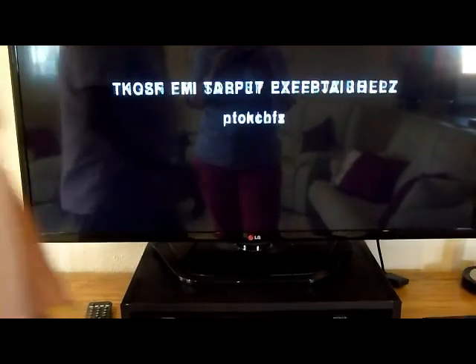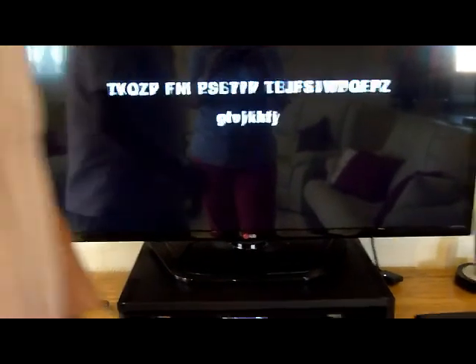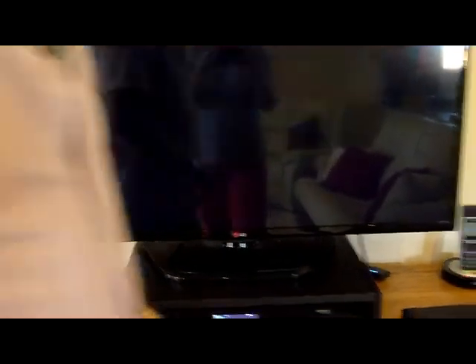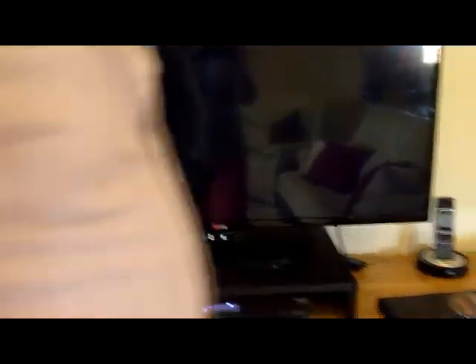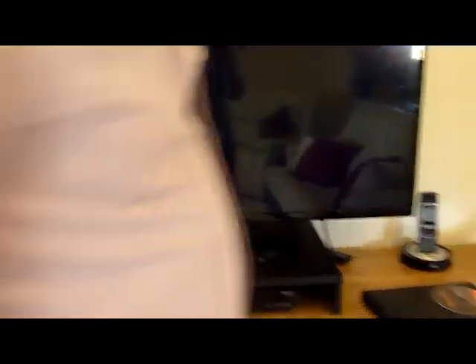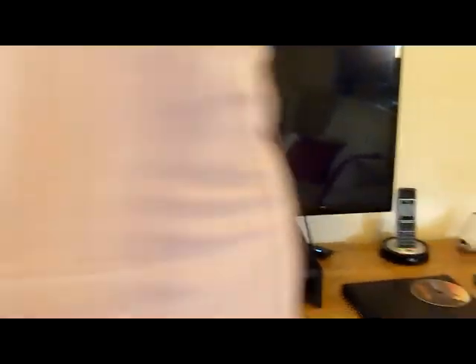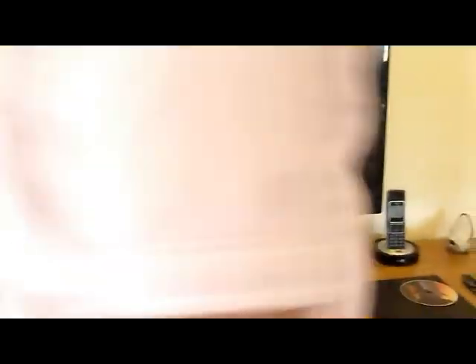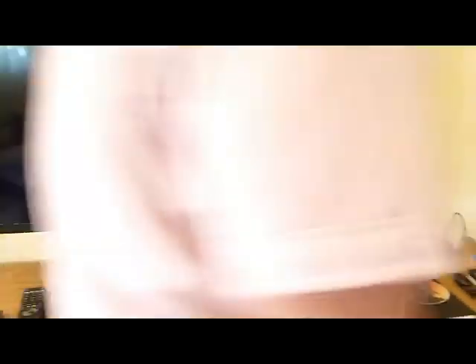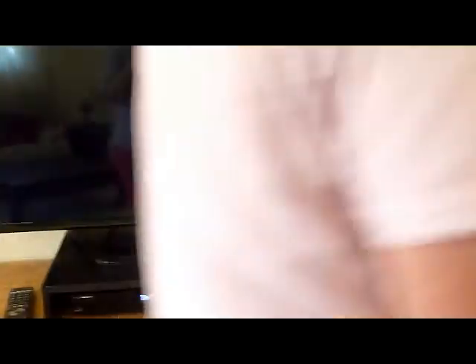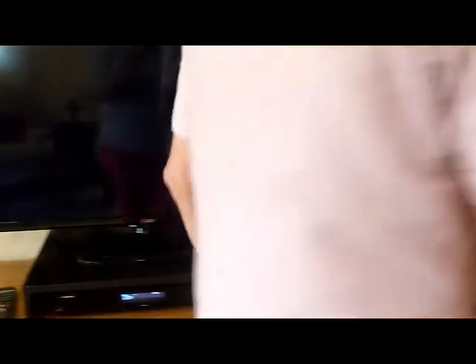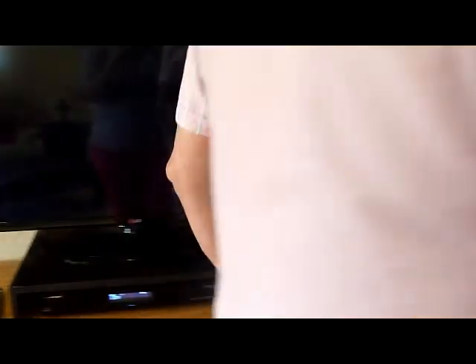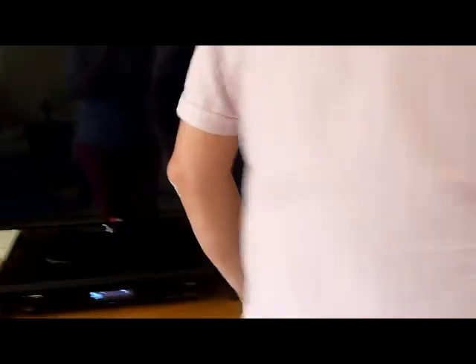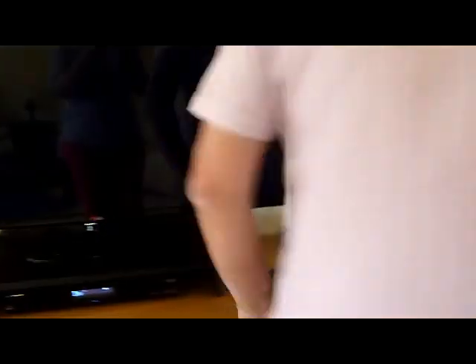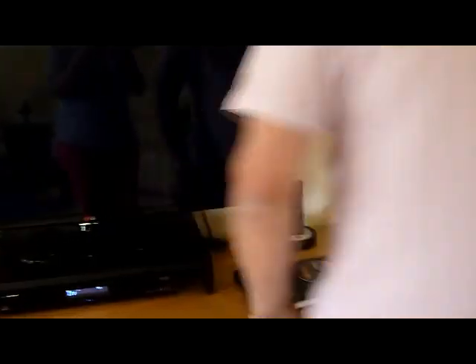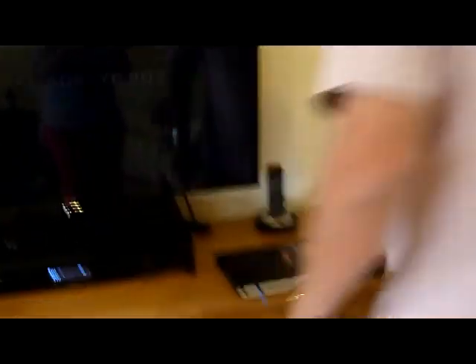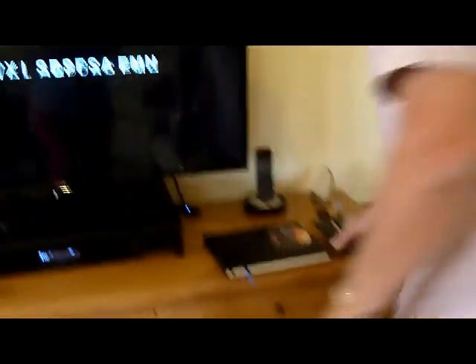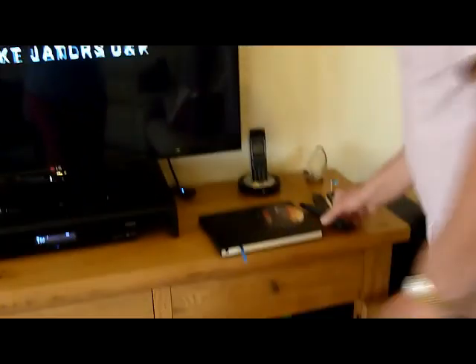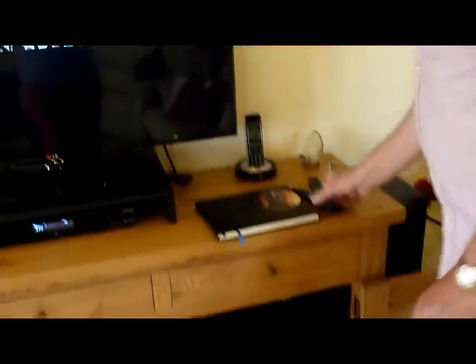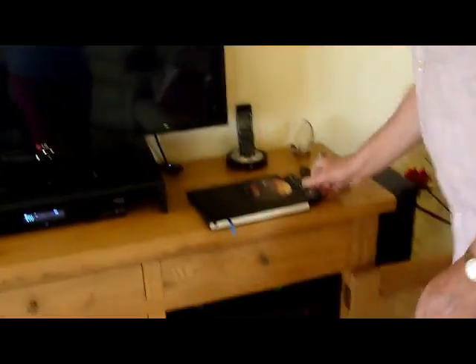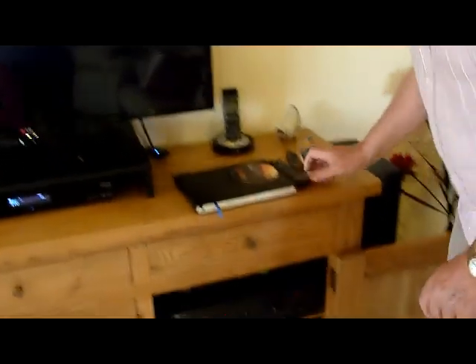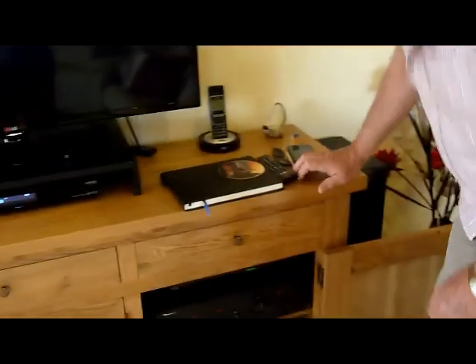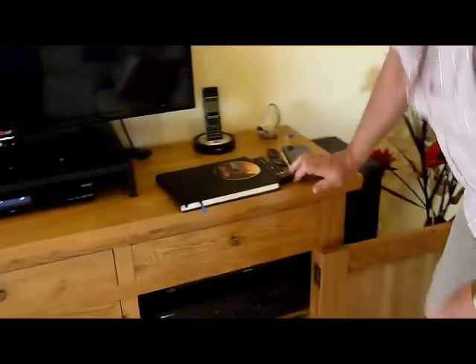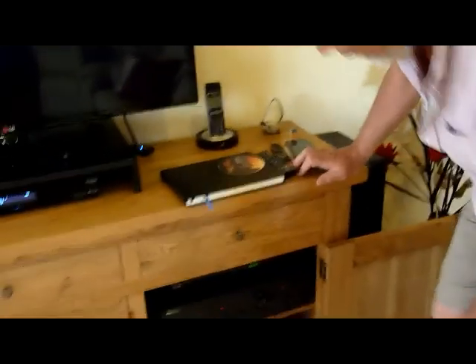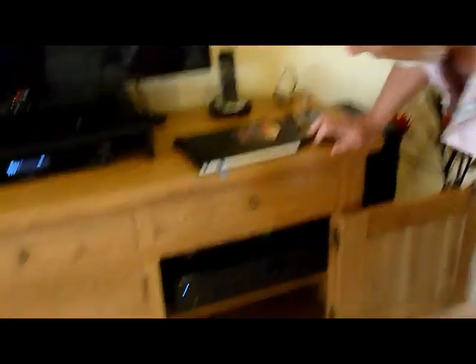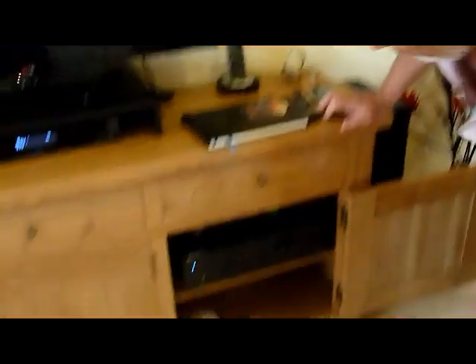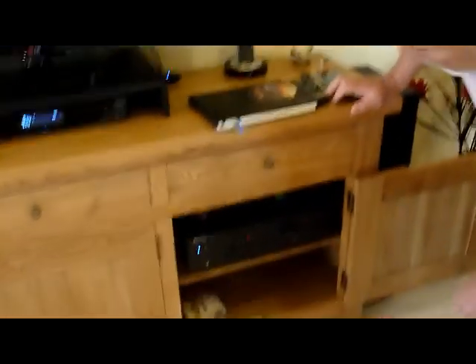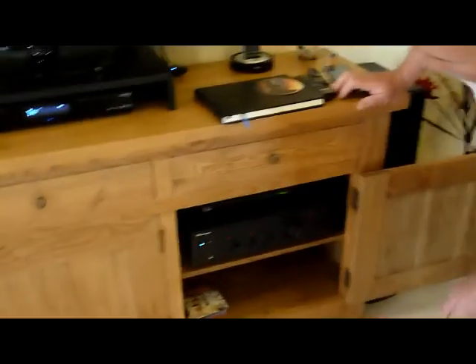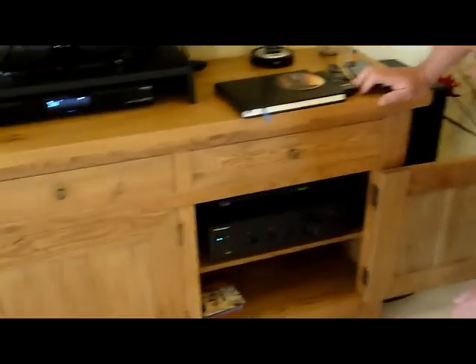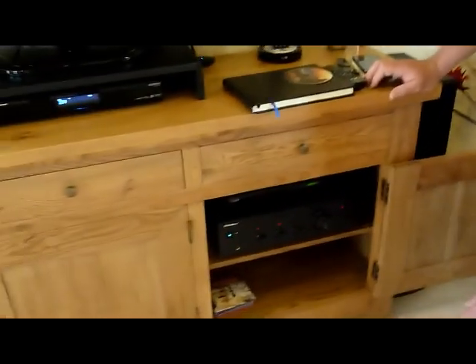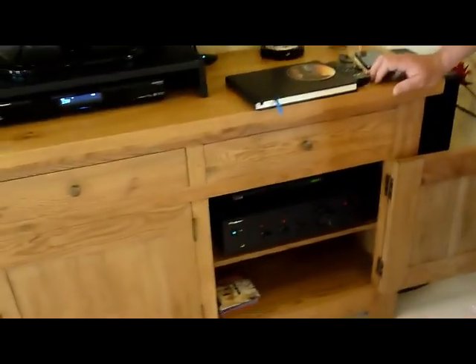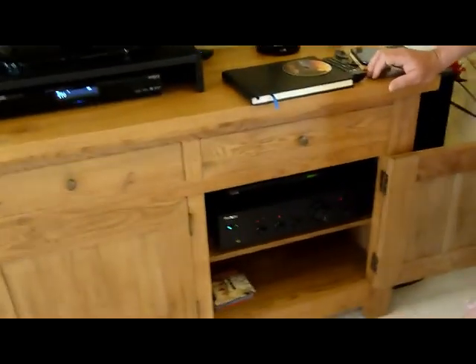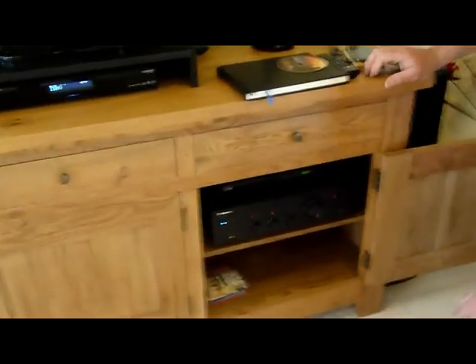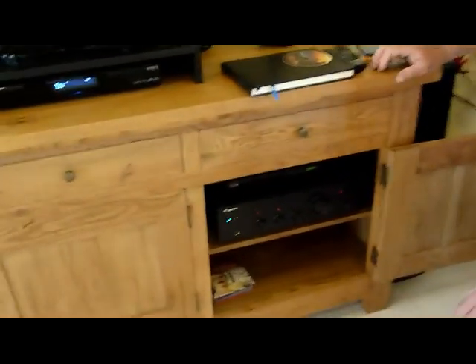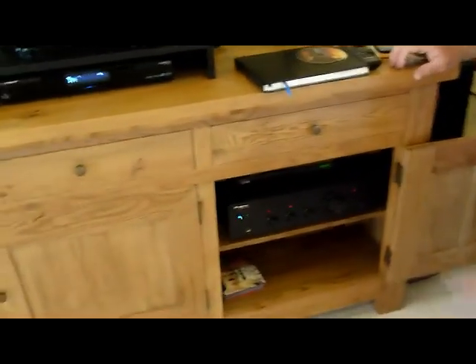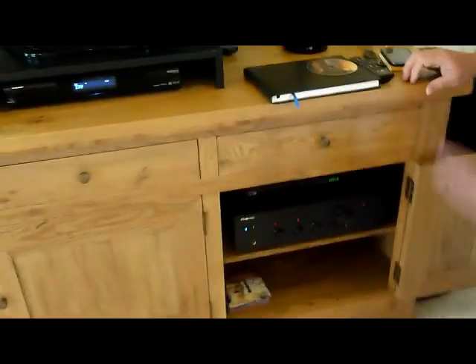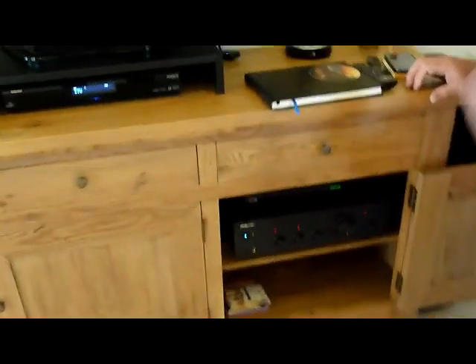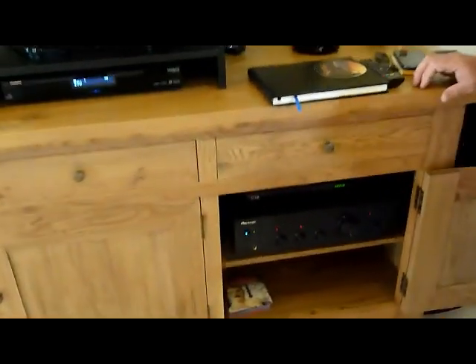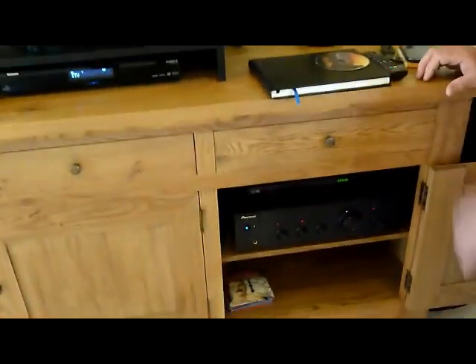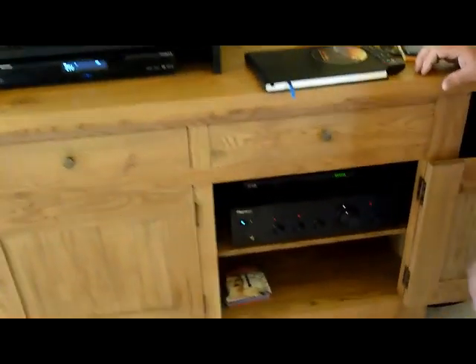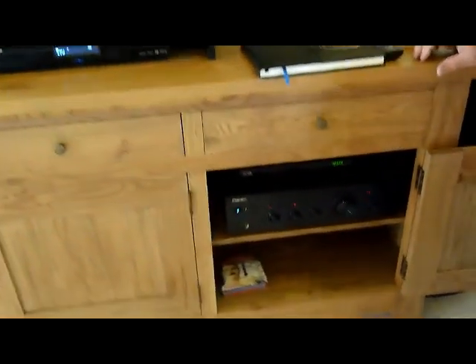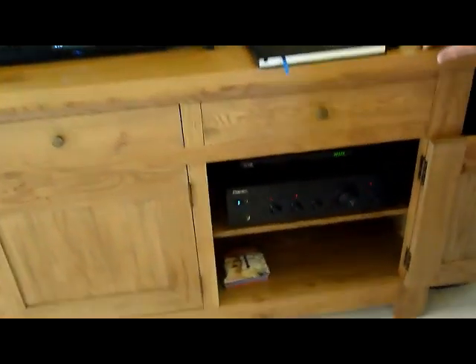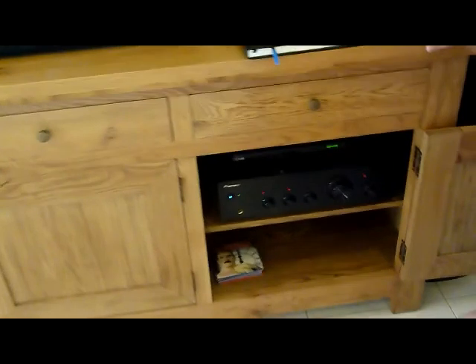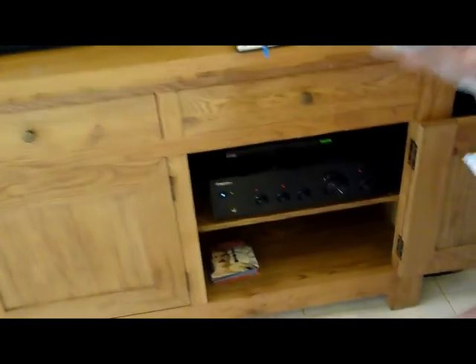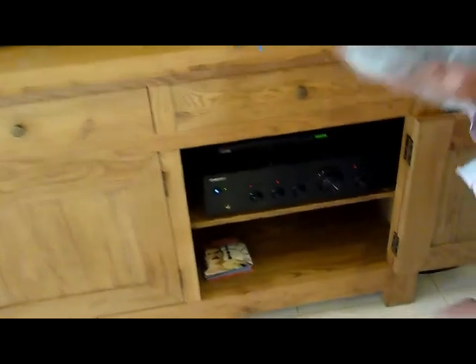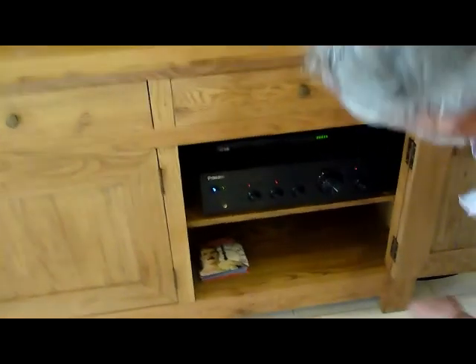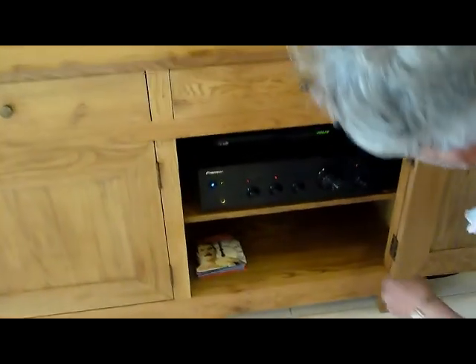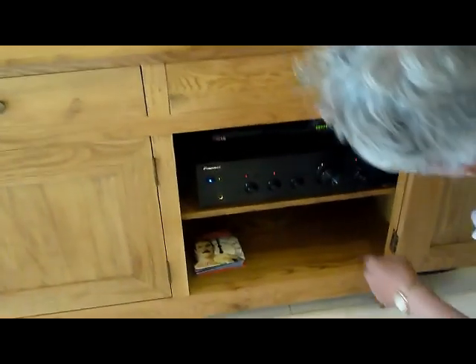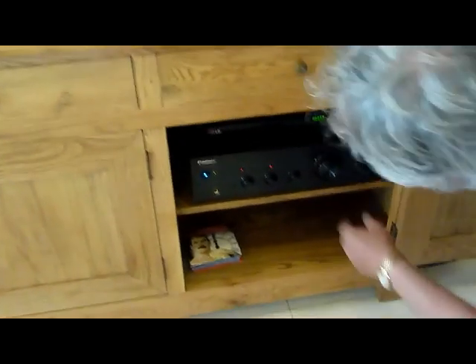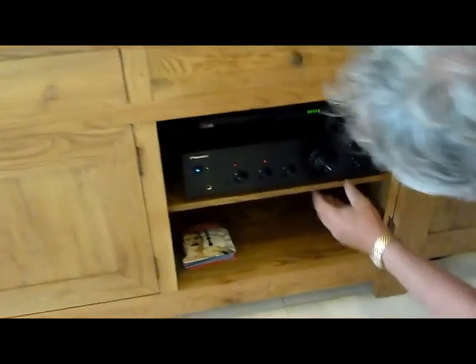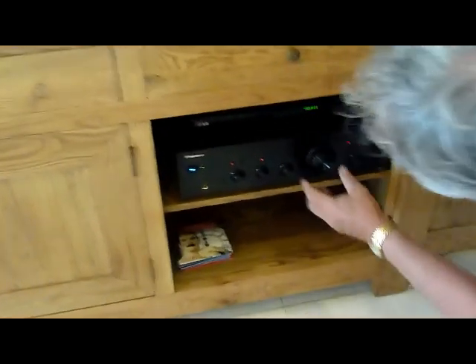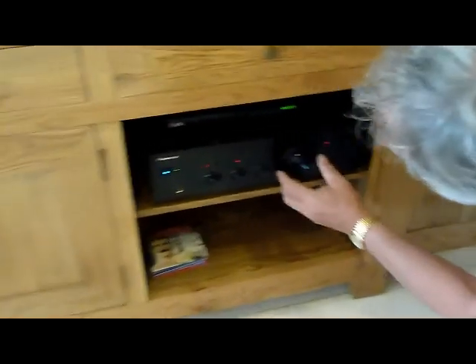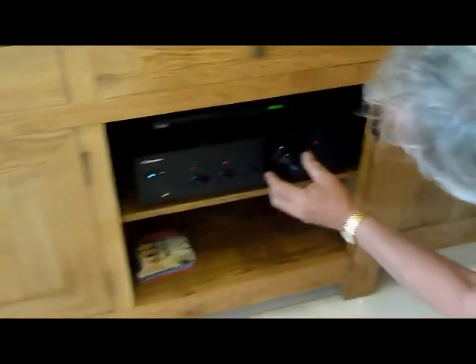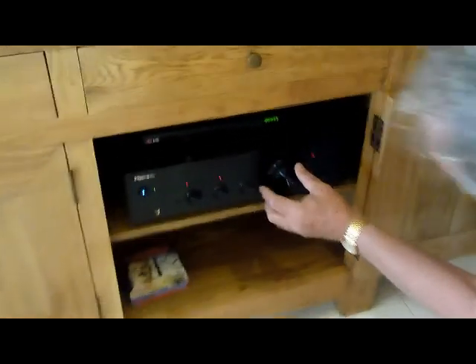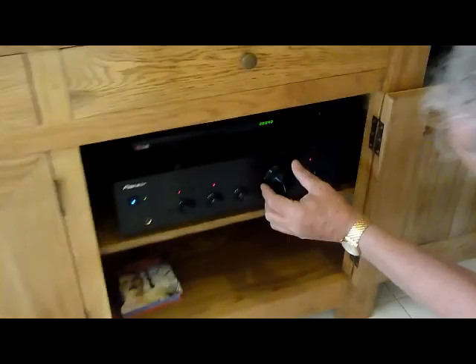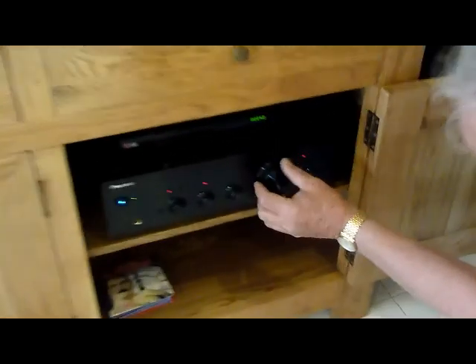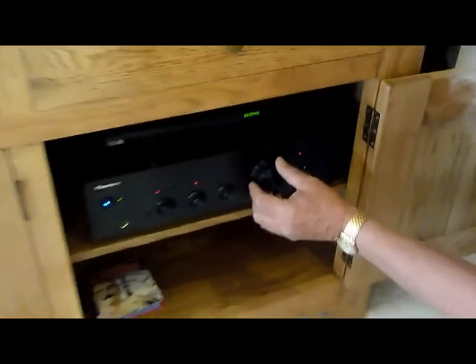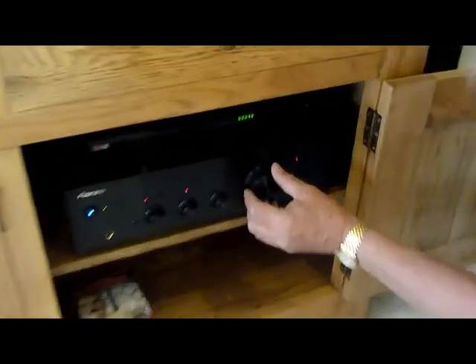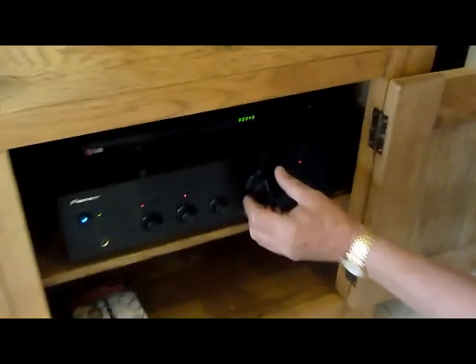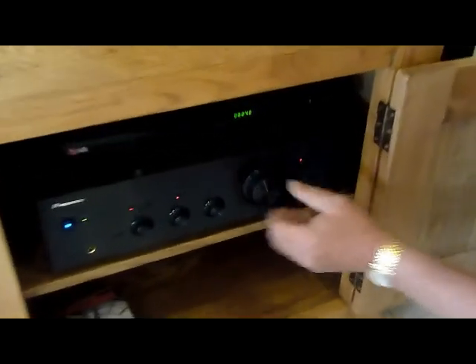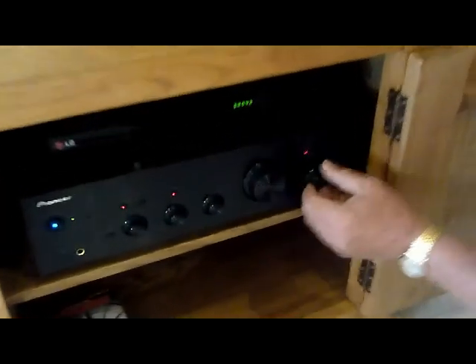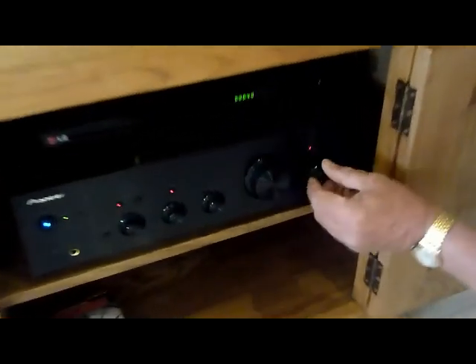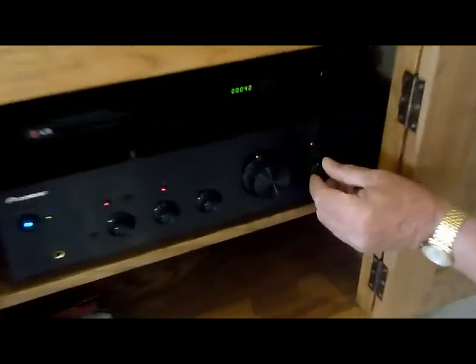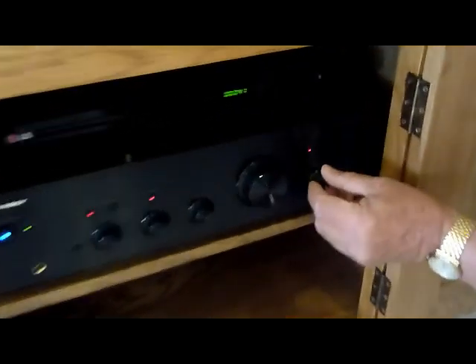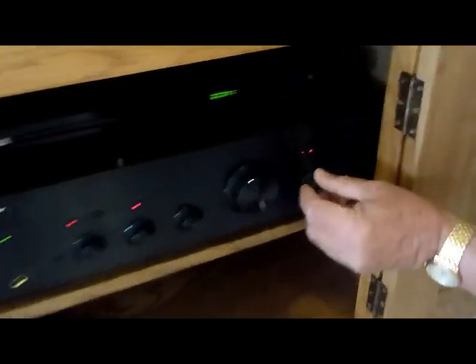You also need to change the stereo amplifier input if you want the full stereo surround sound to match.